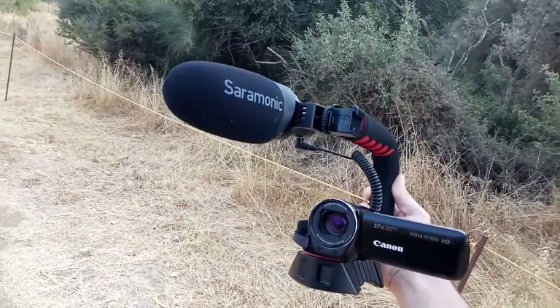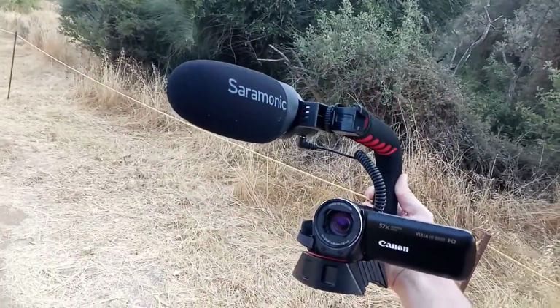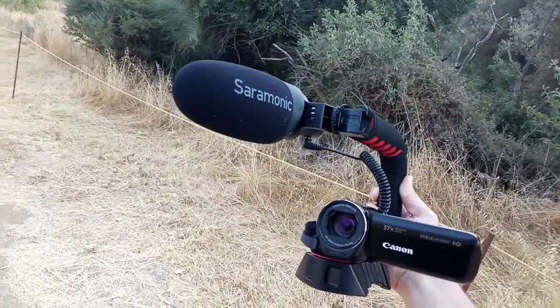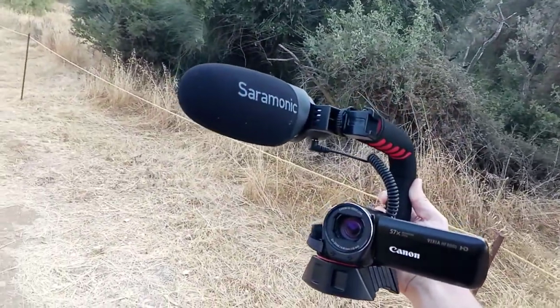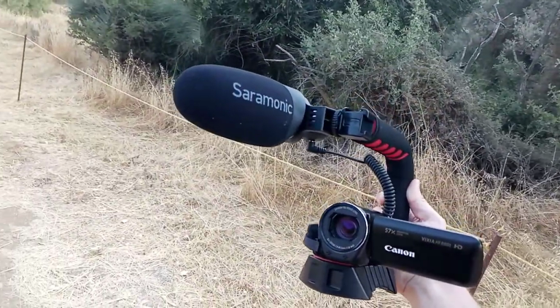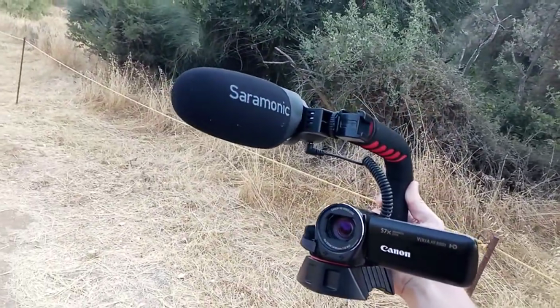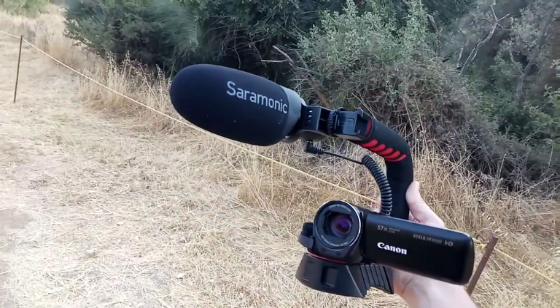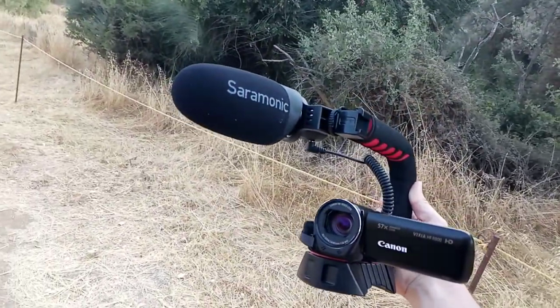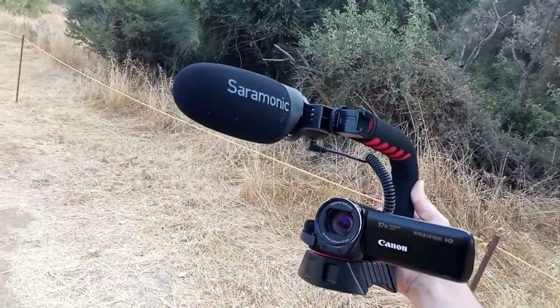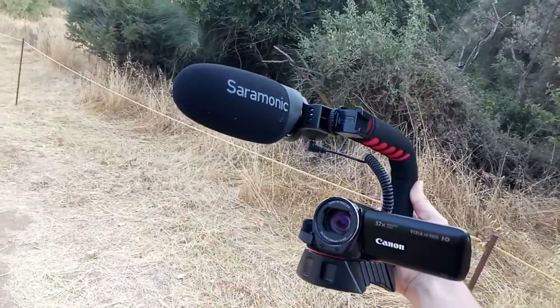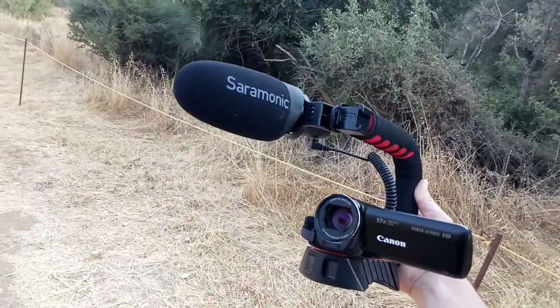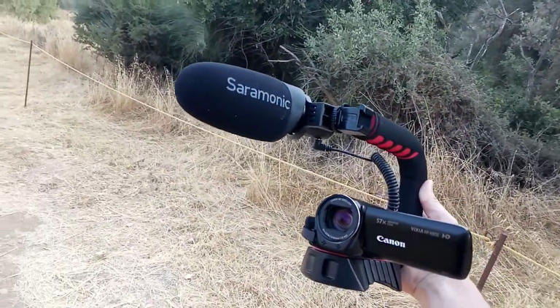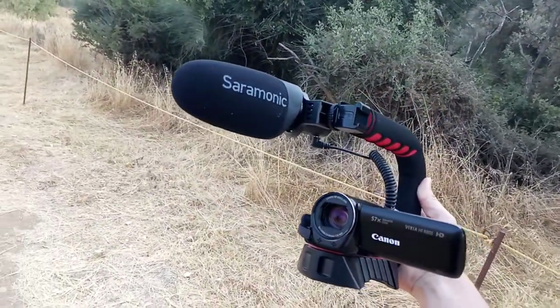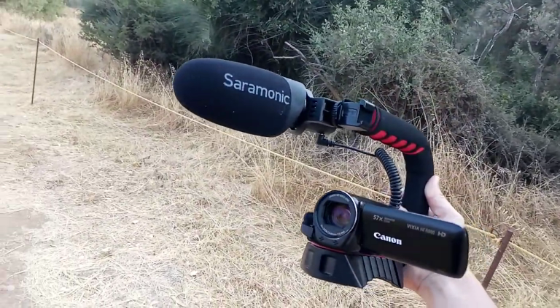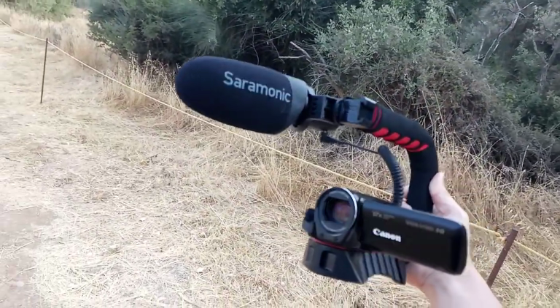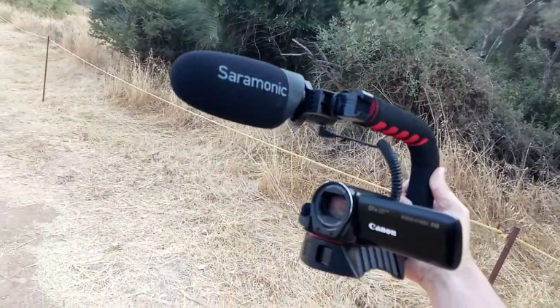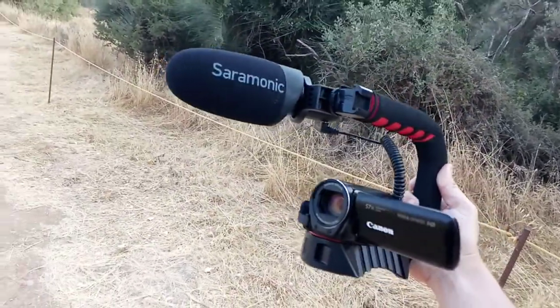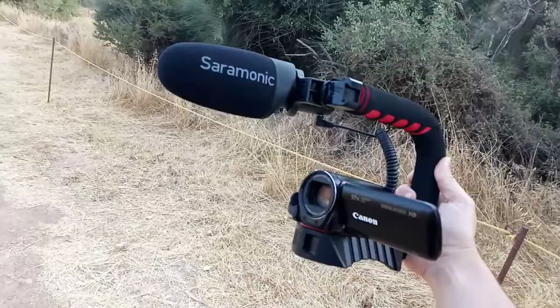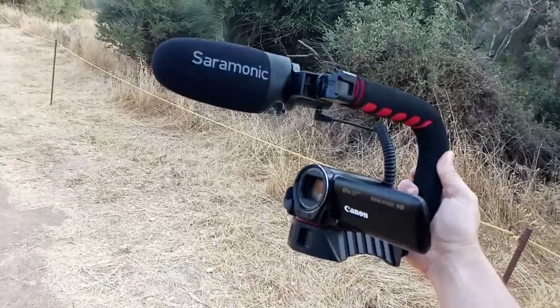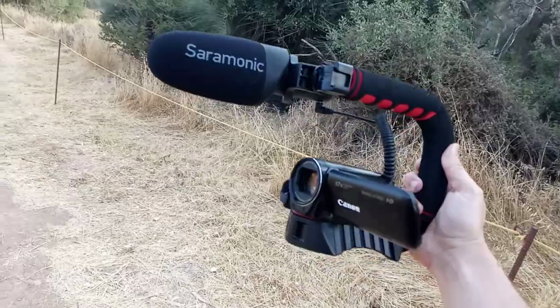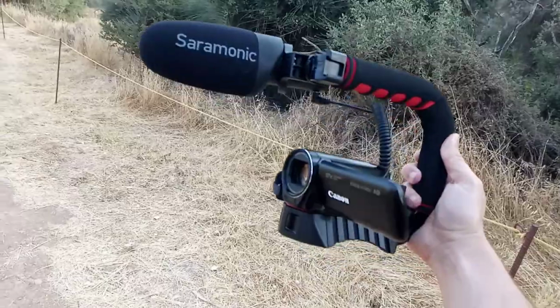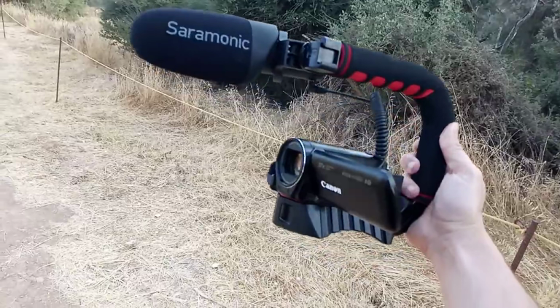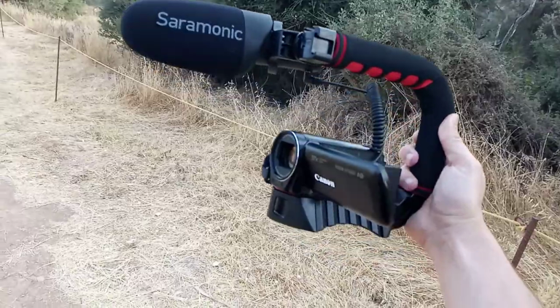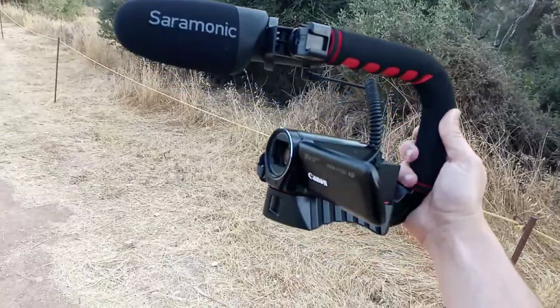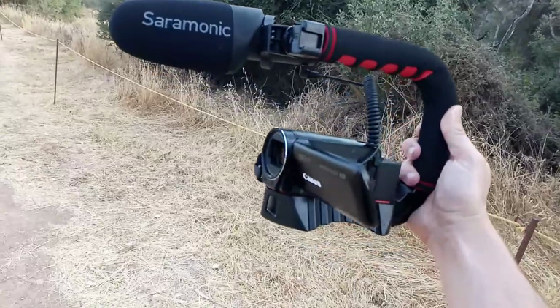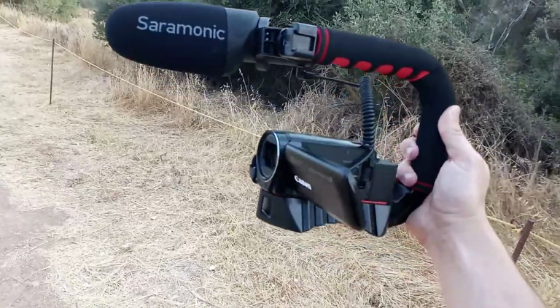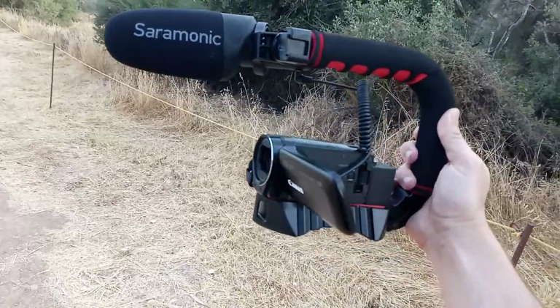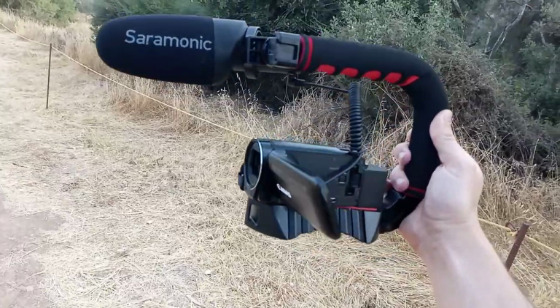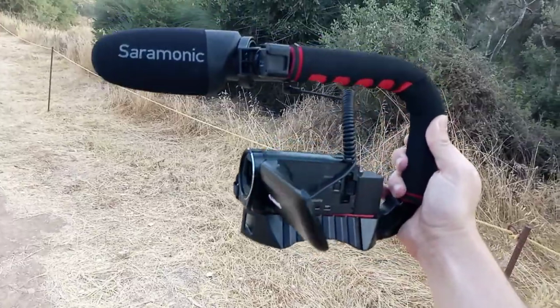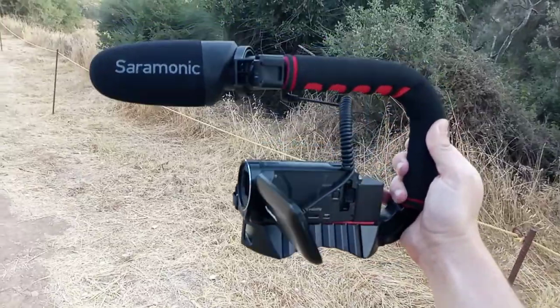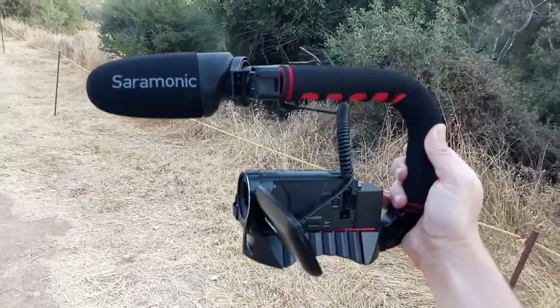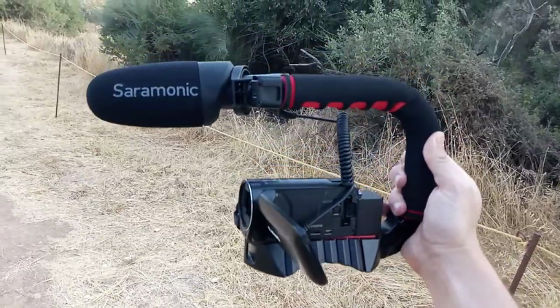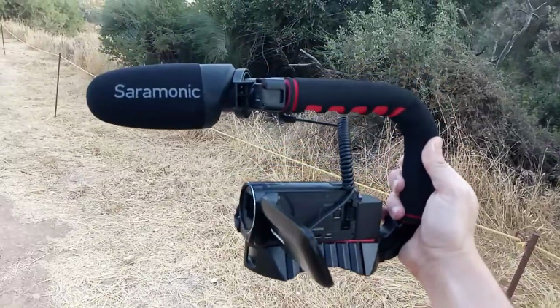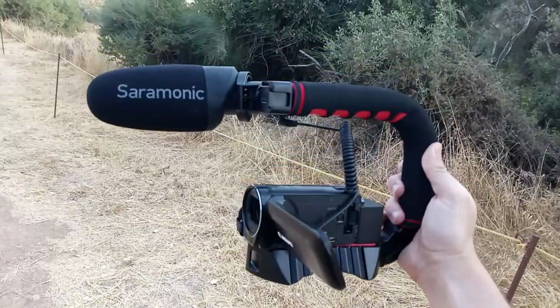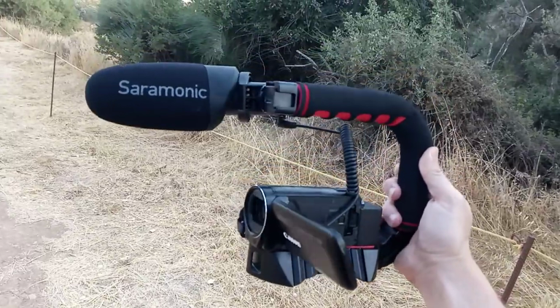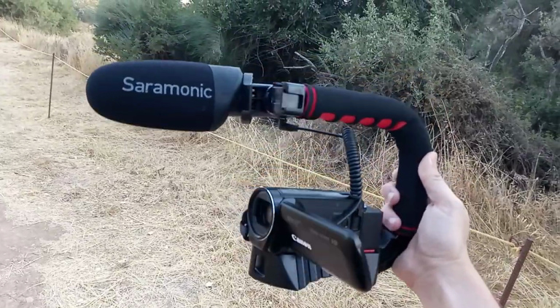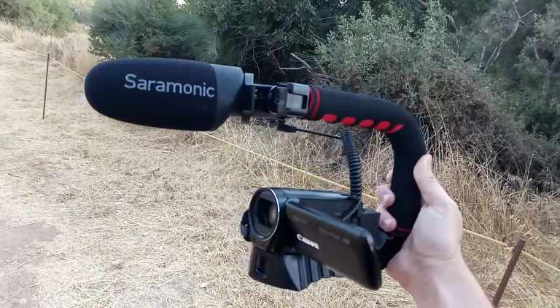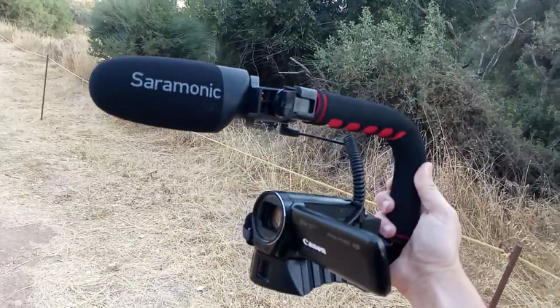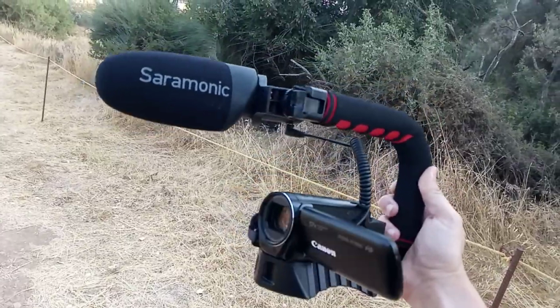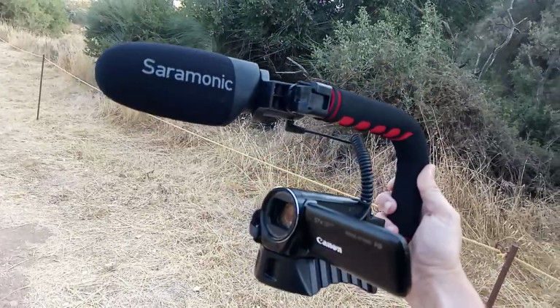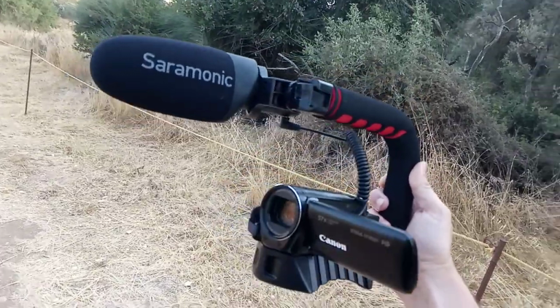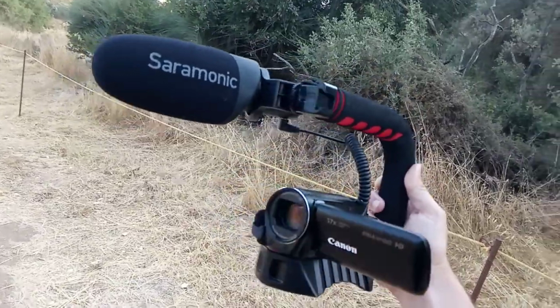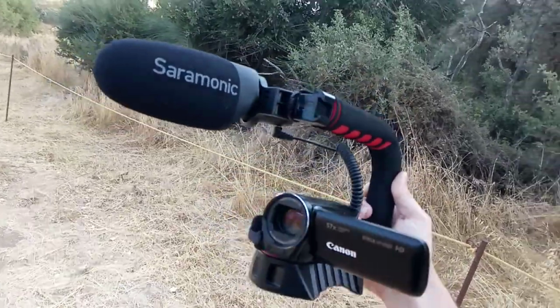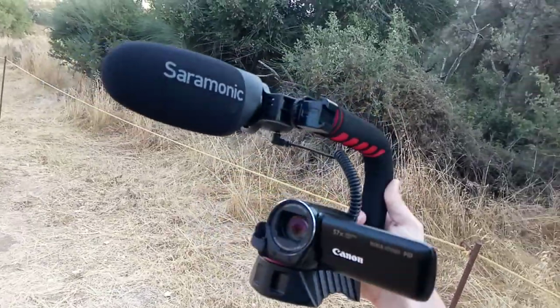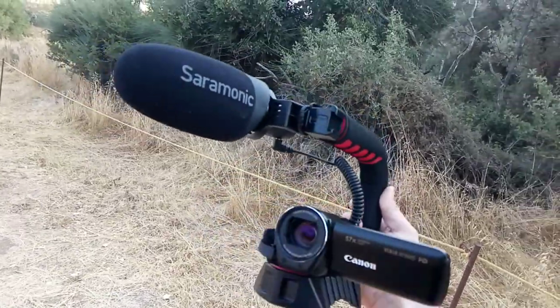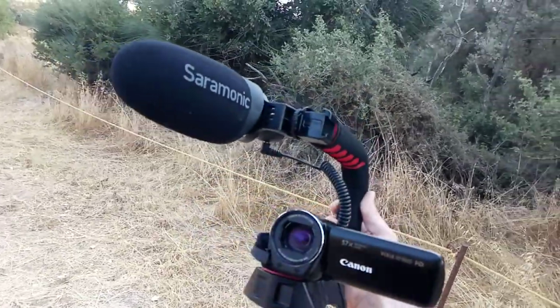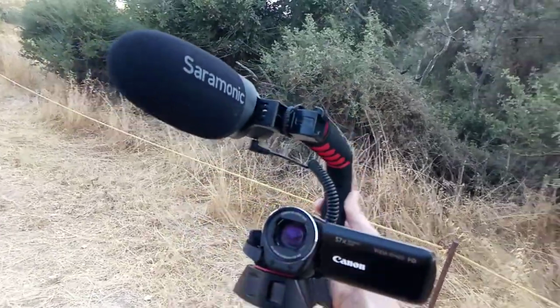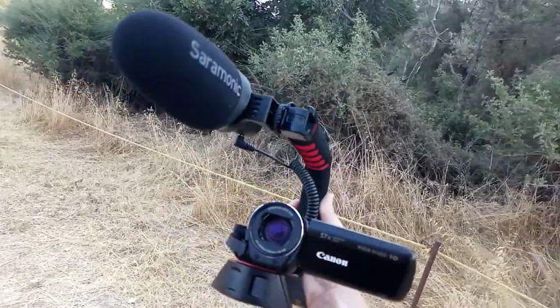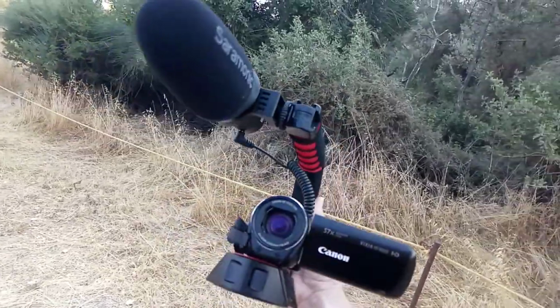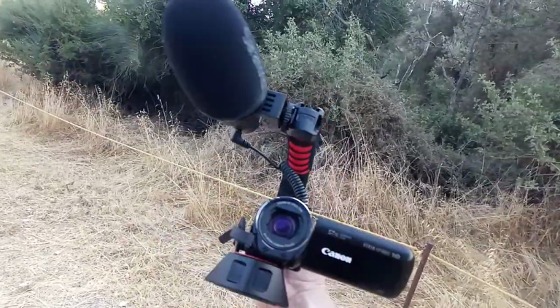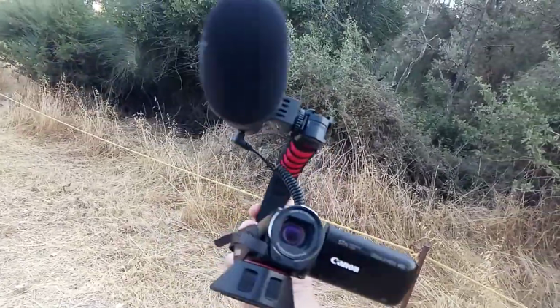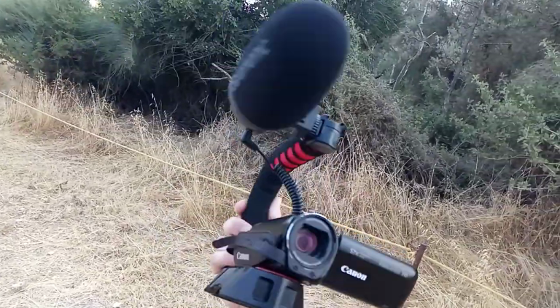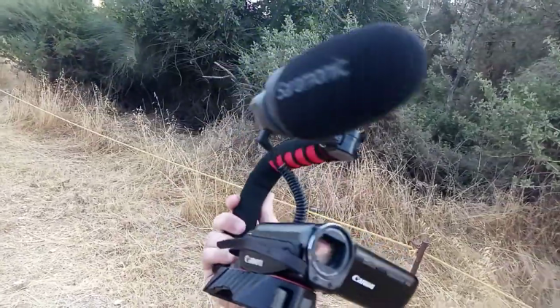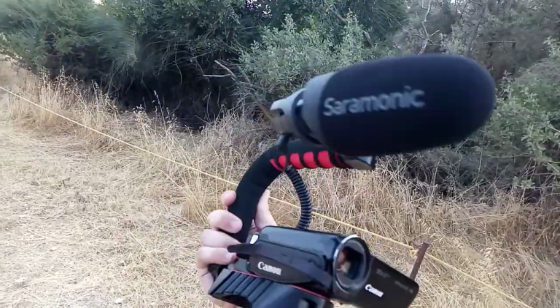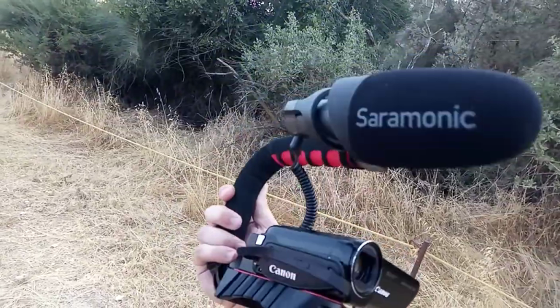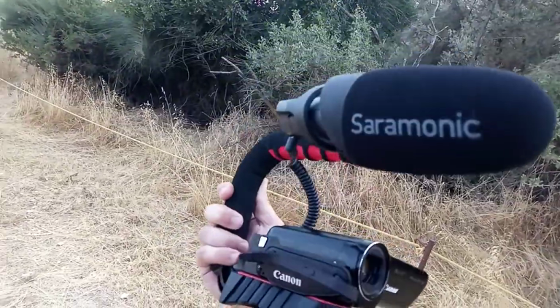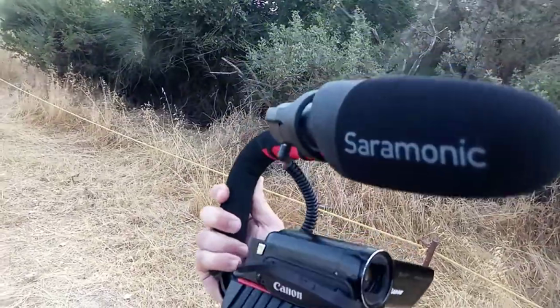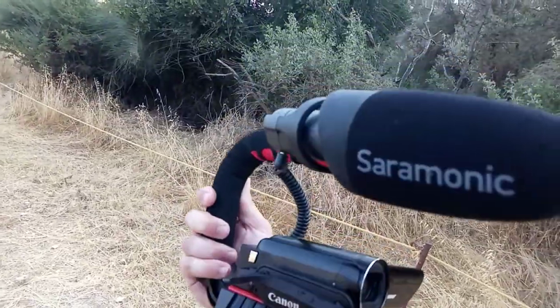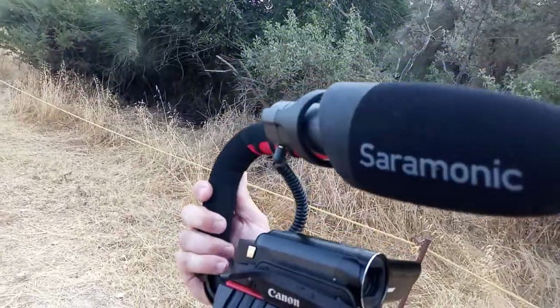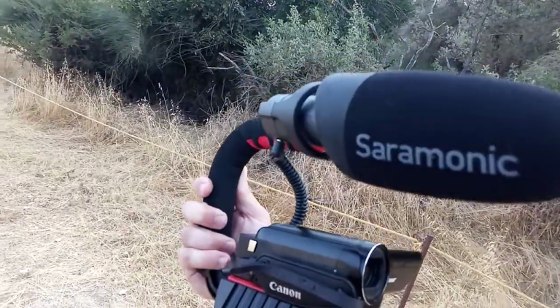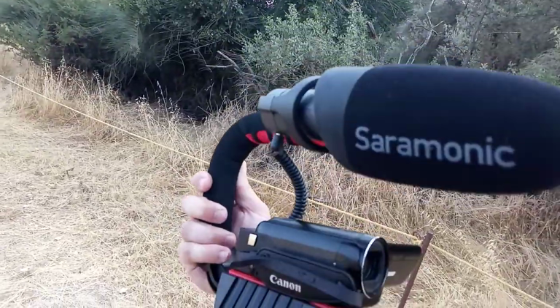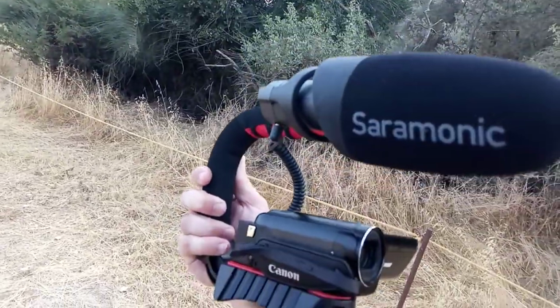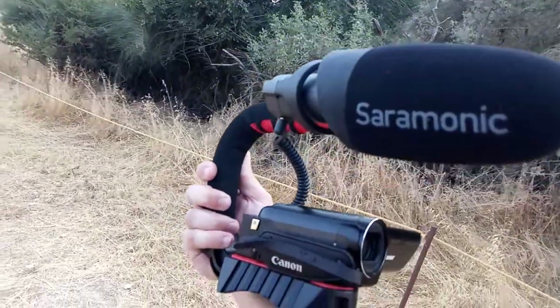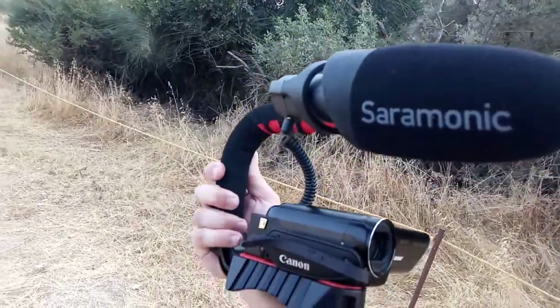This is my kit. I haven't attached a light to this yet, but that will be the next part of the evolution. So the YouTube journey continues!